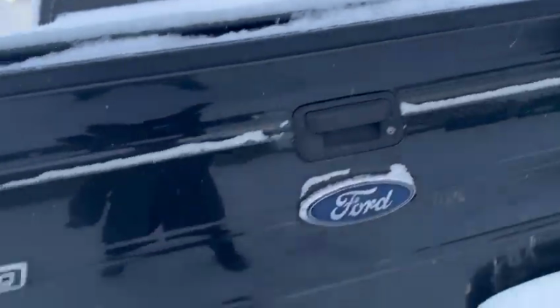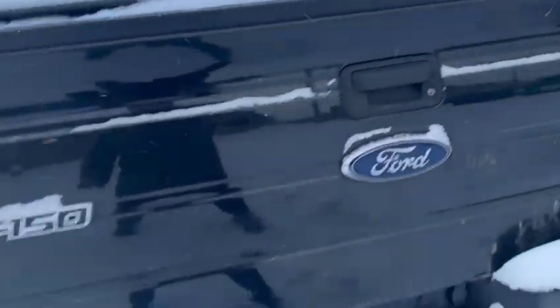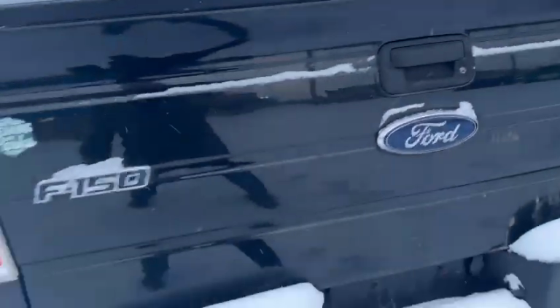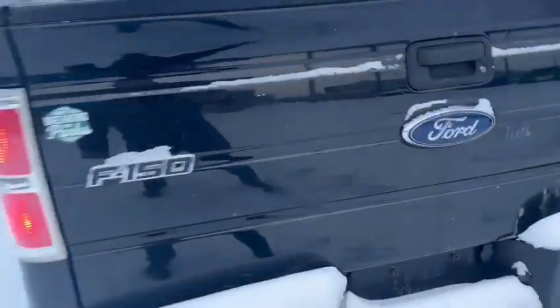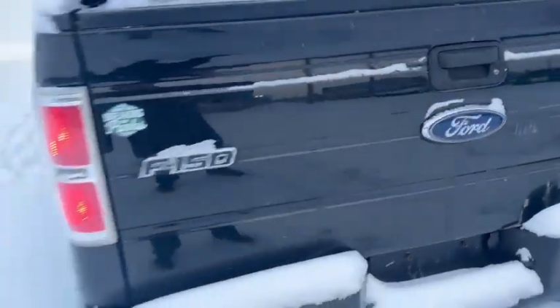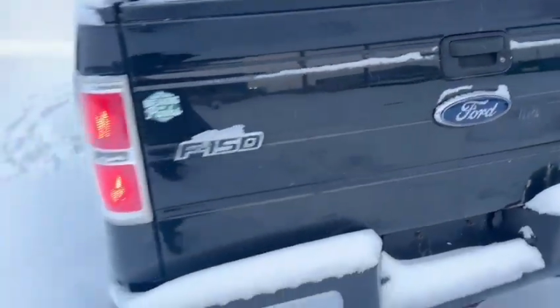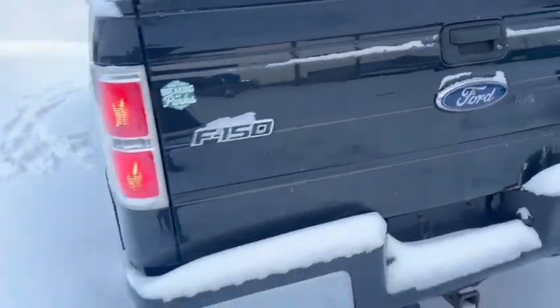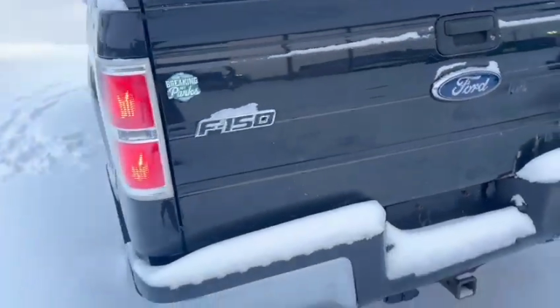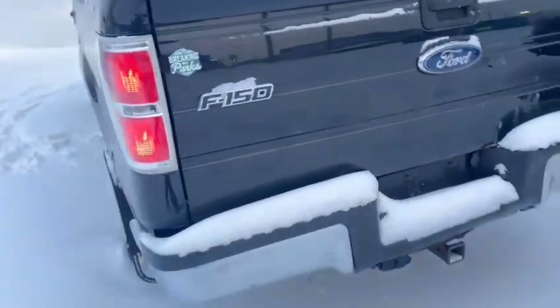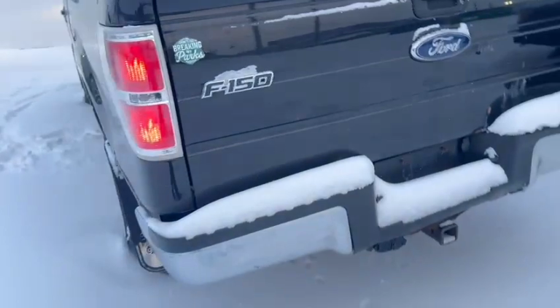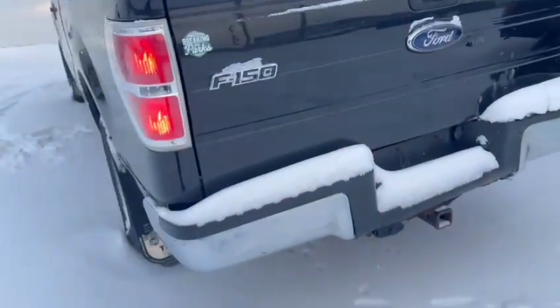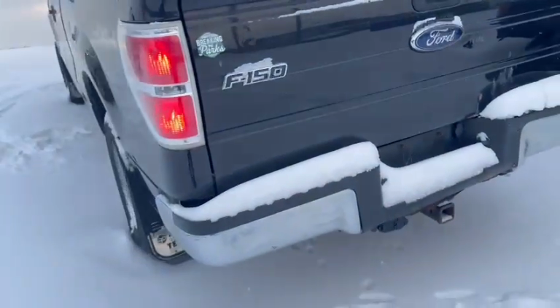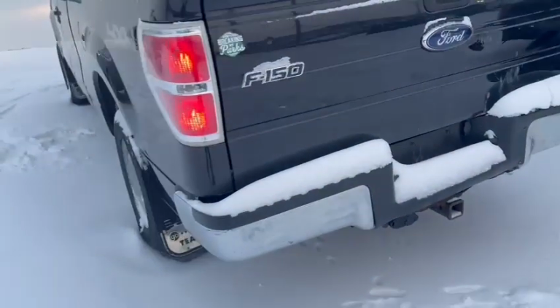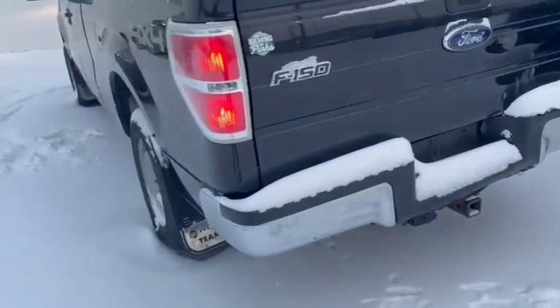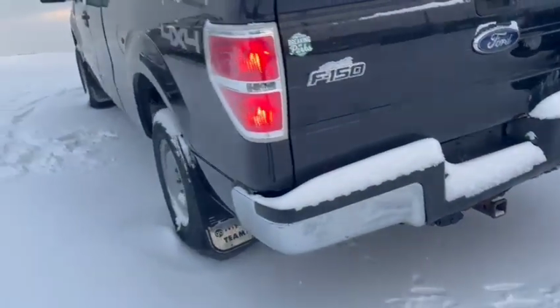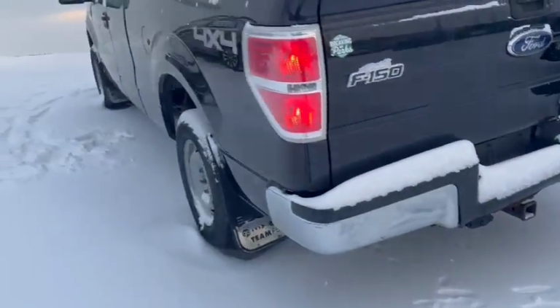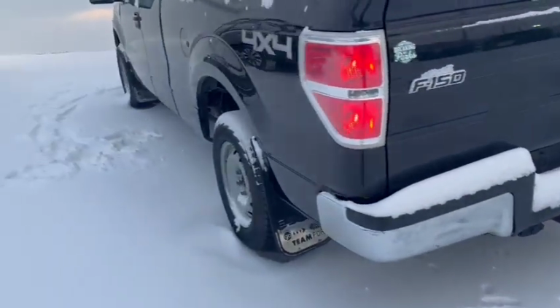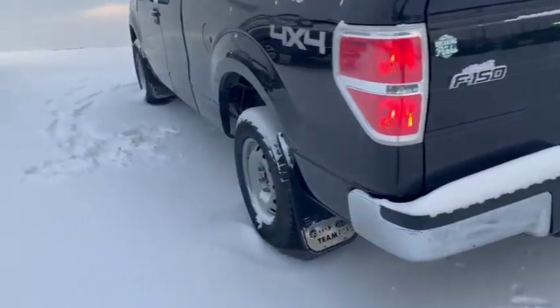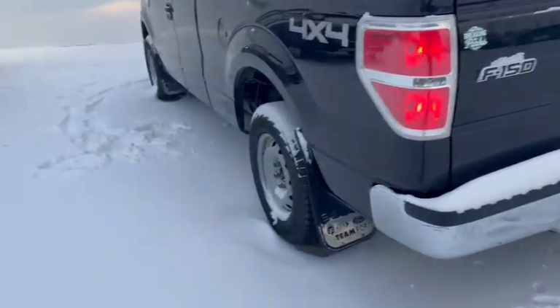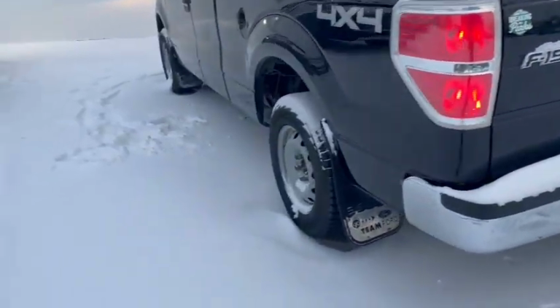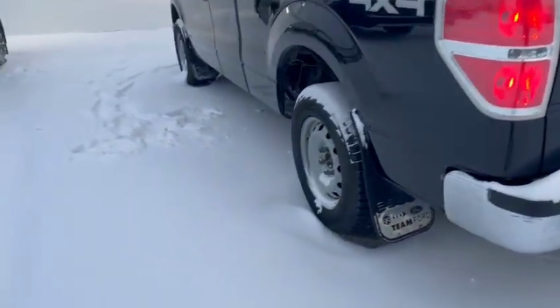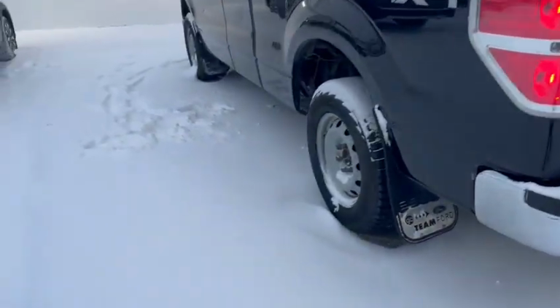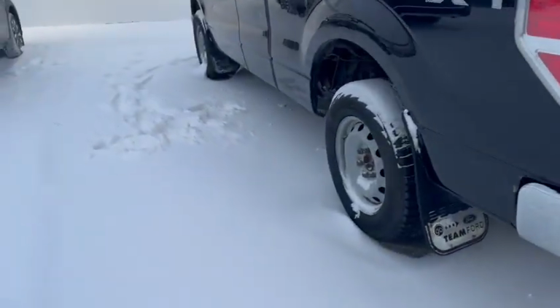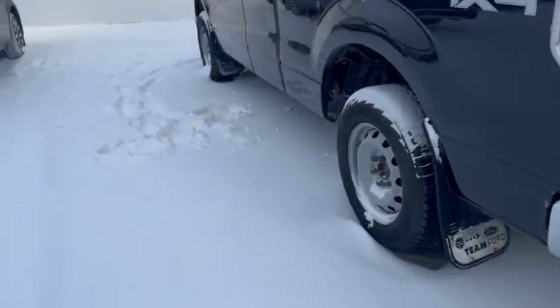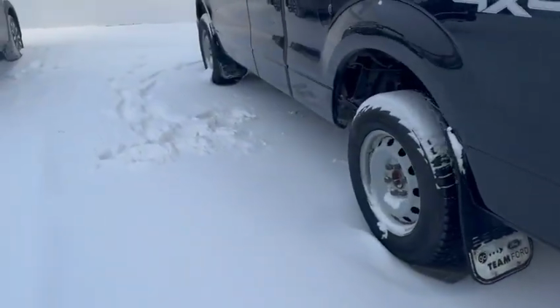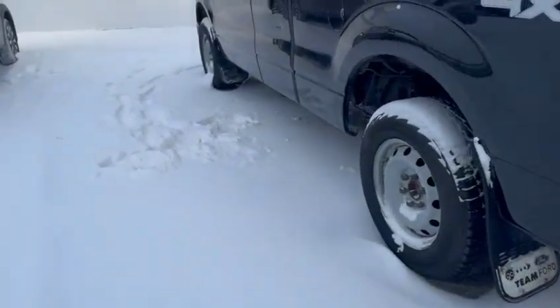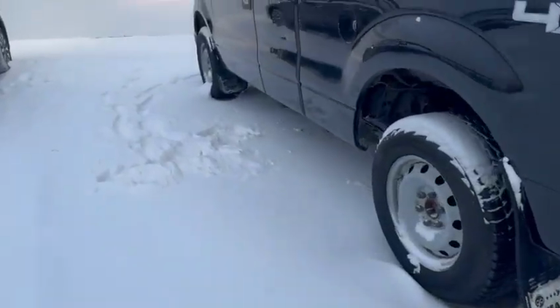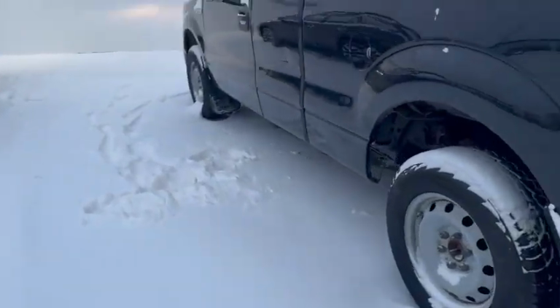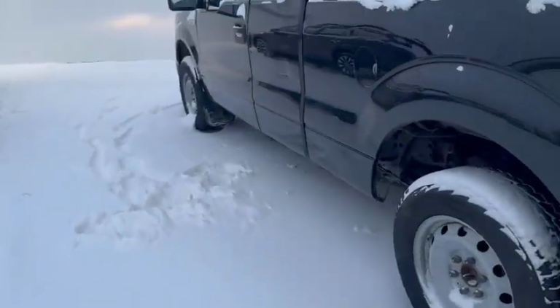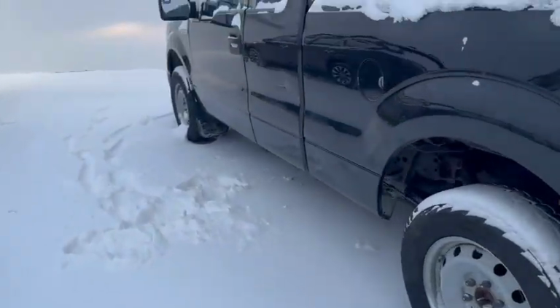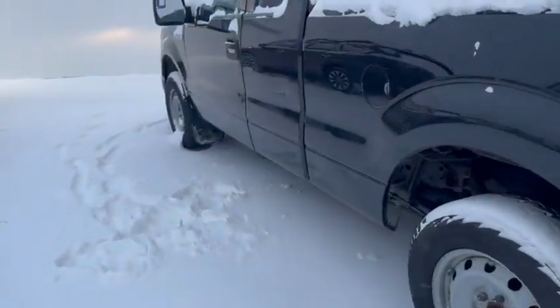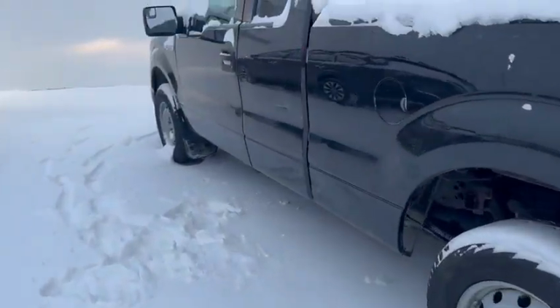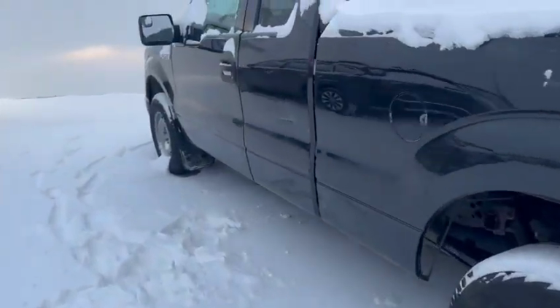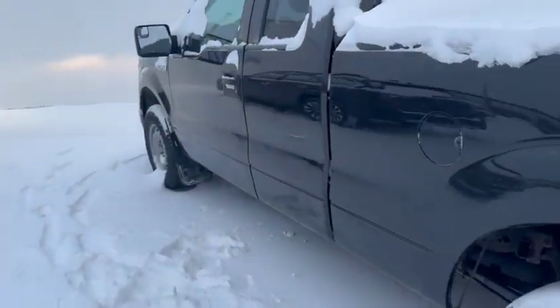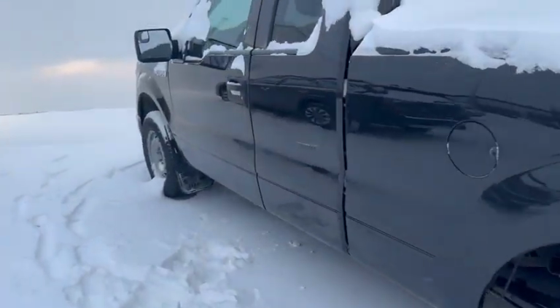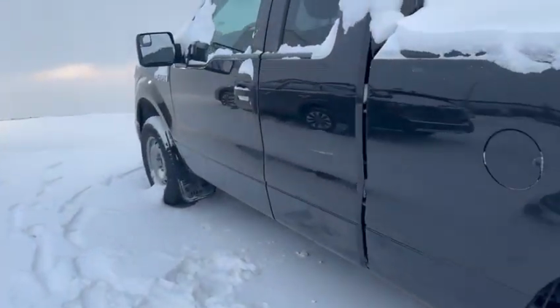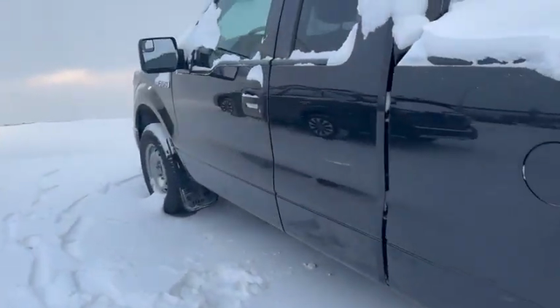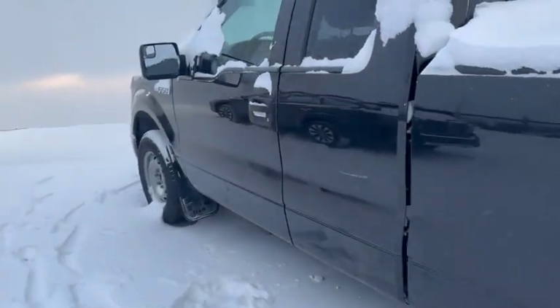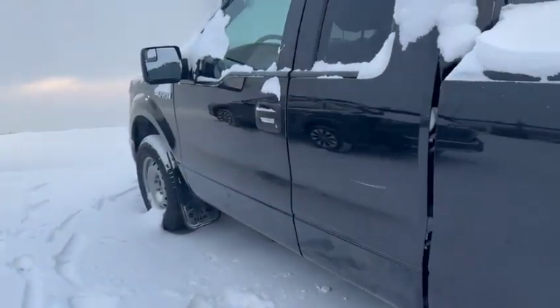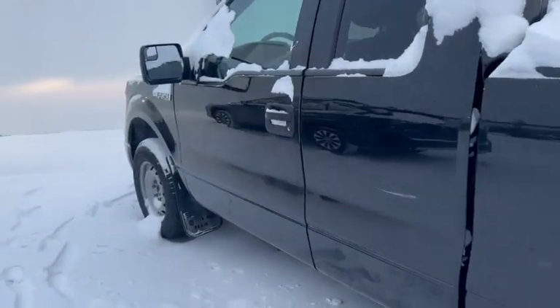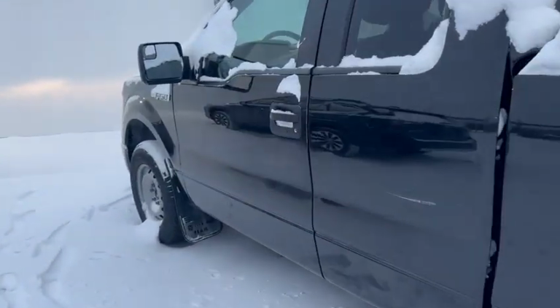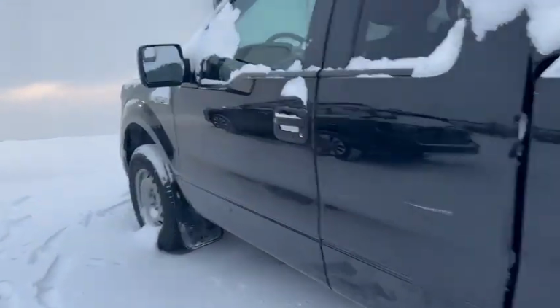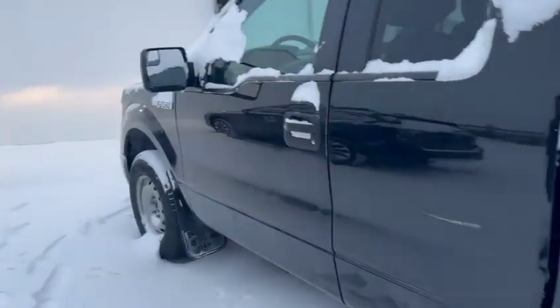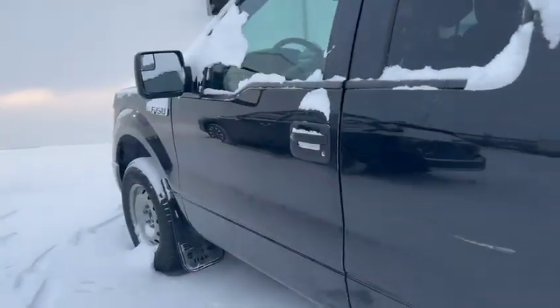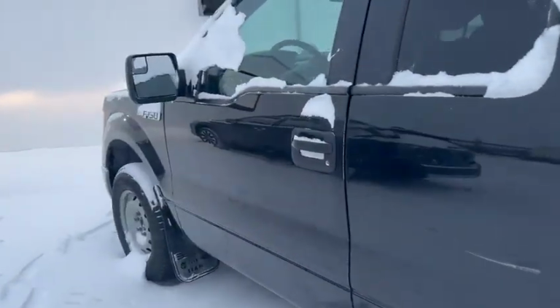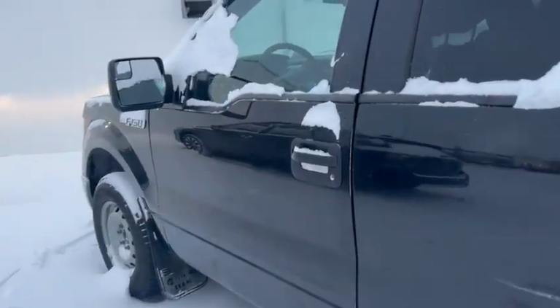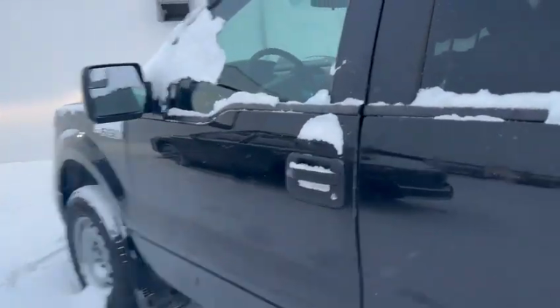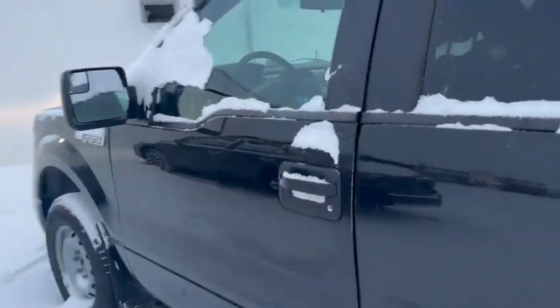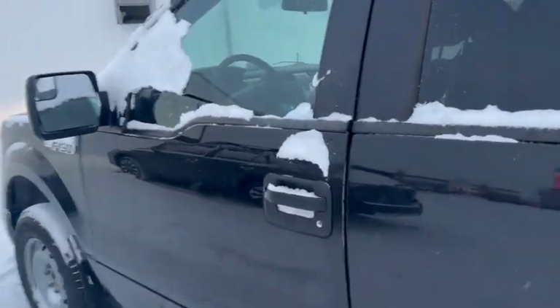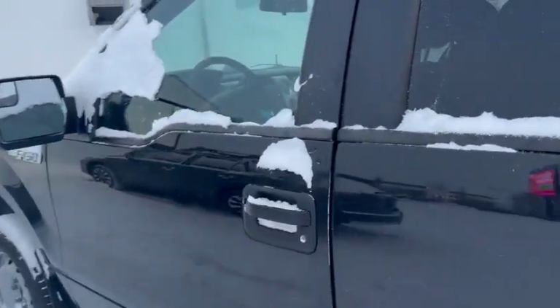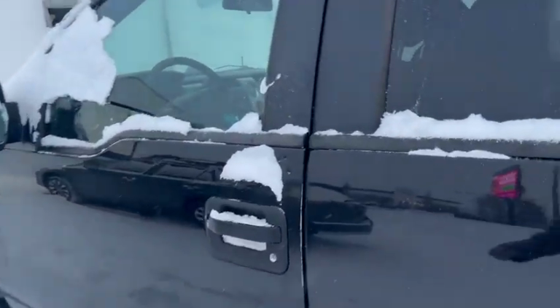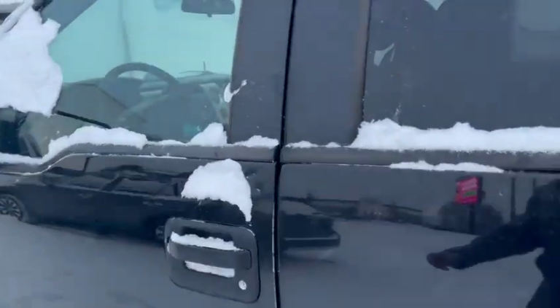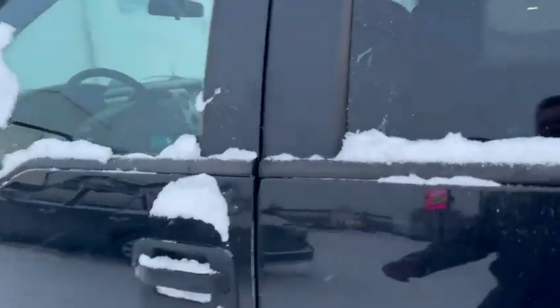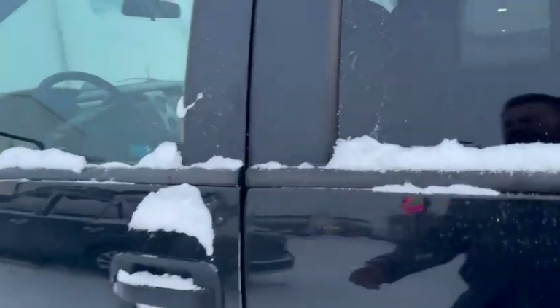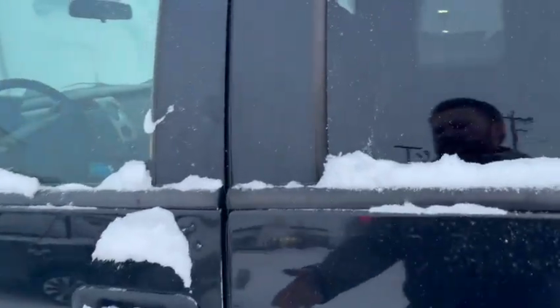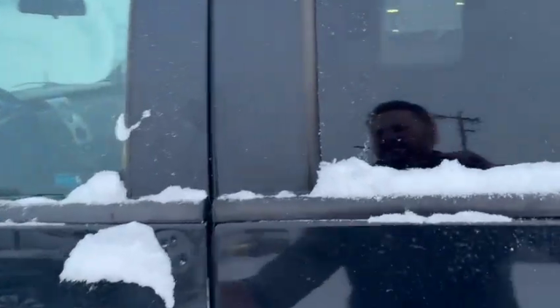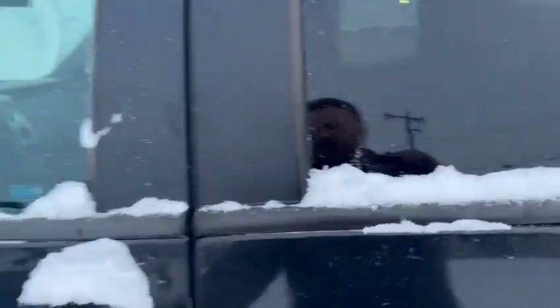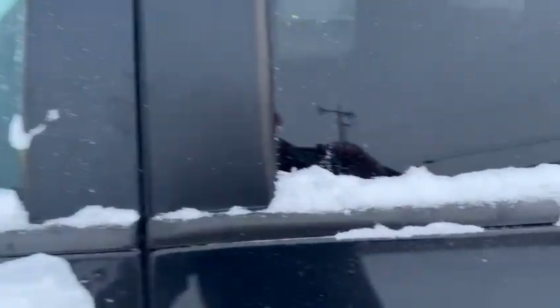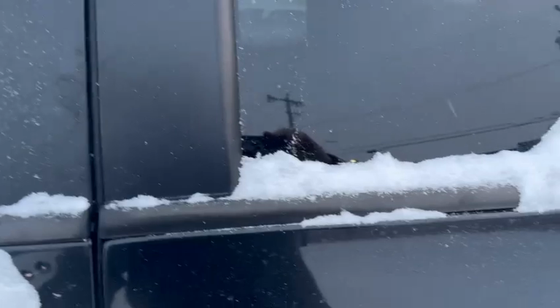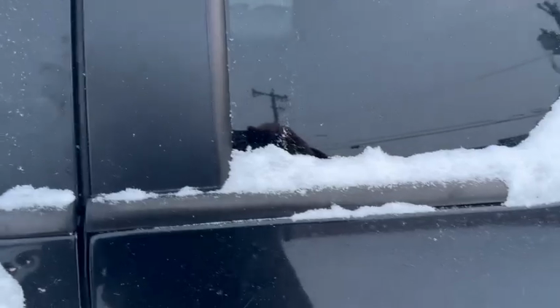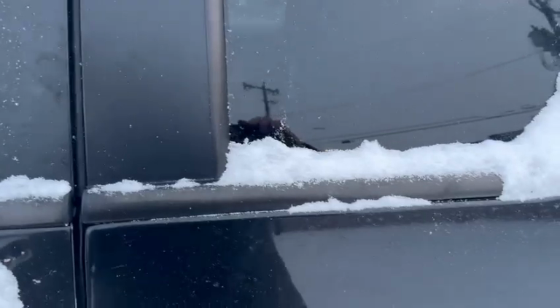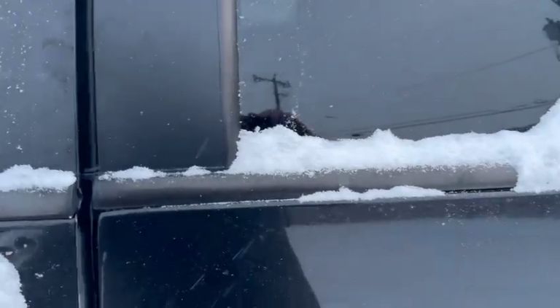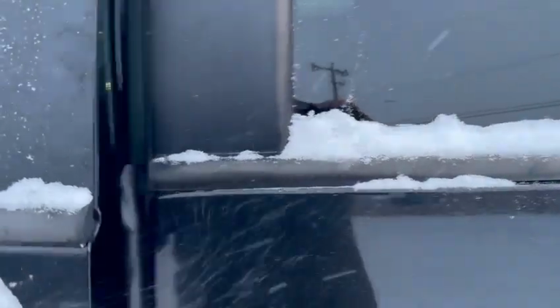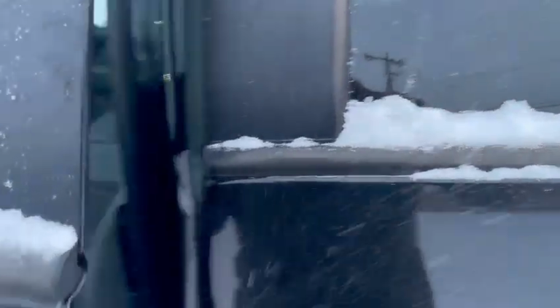Just coming around to the side here, you have your trailer tow package. Good maintenance history on this truck as well.